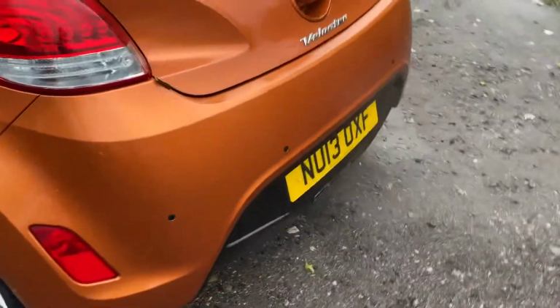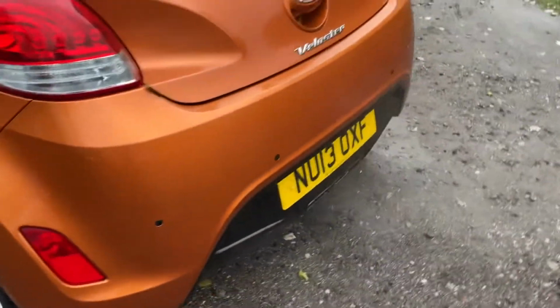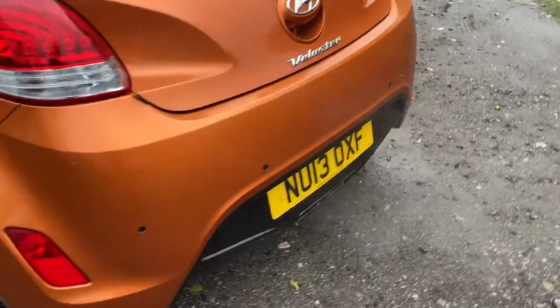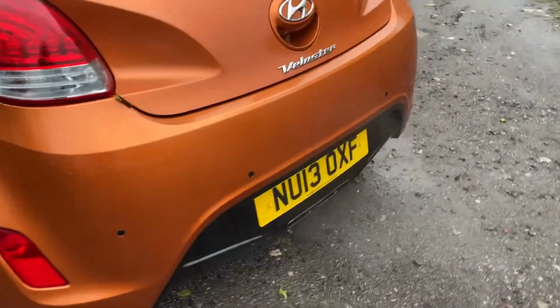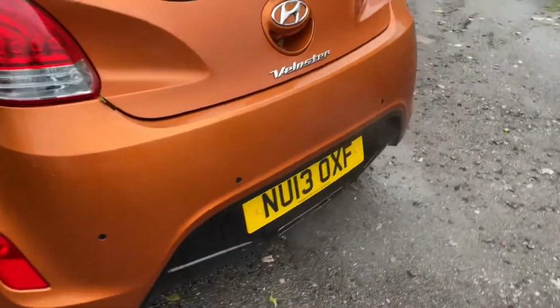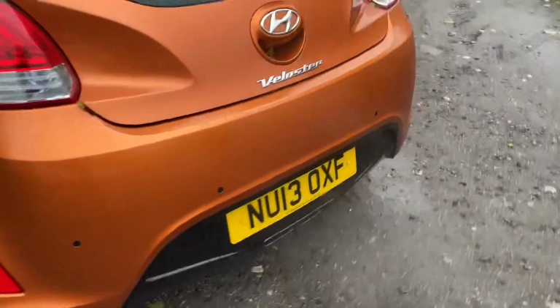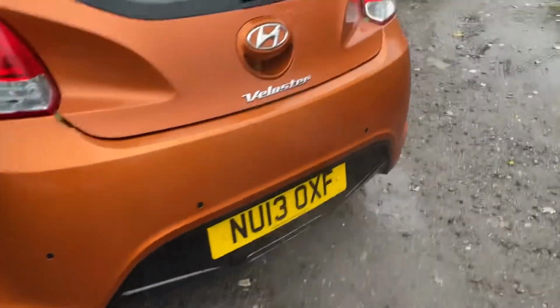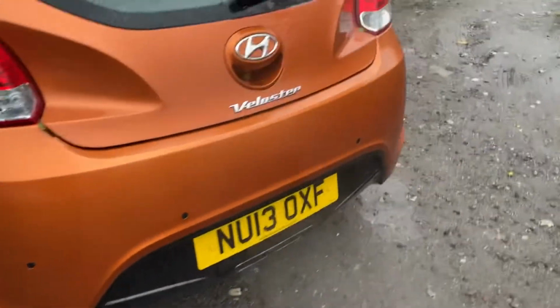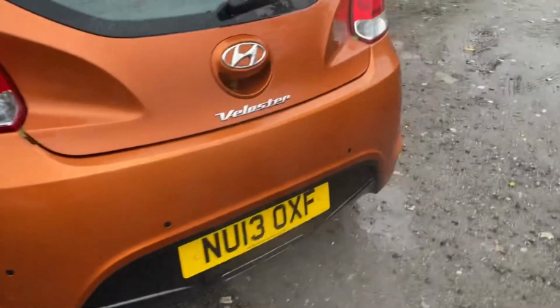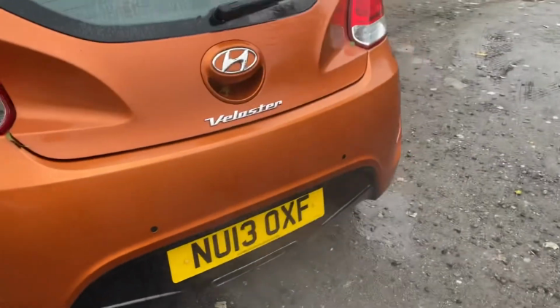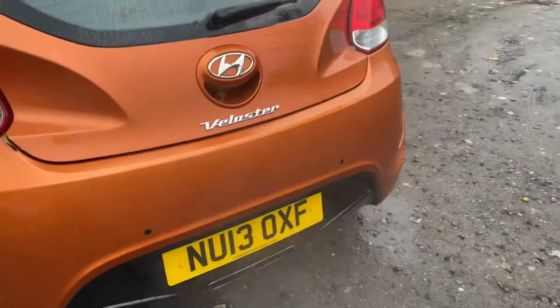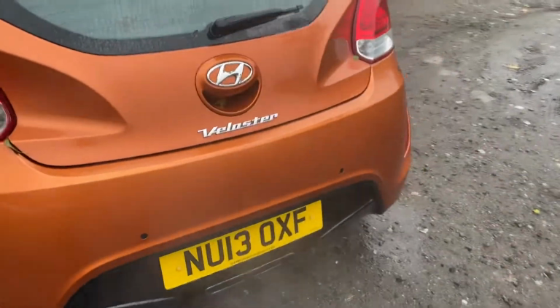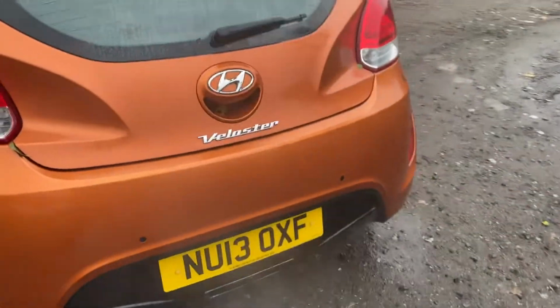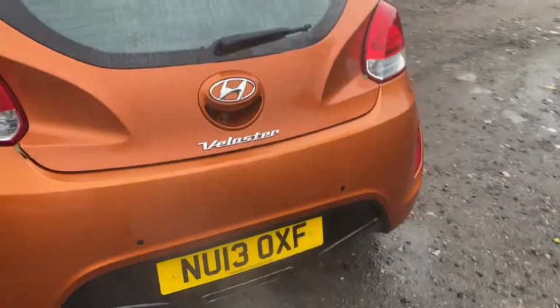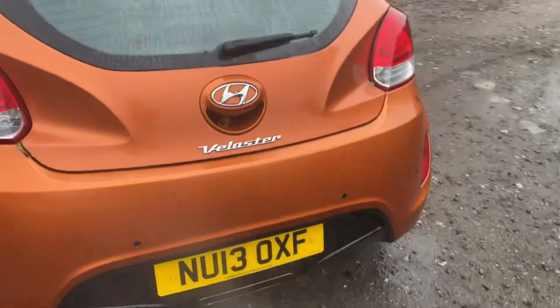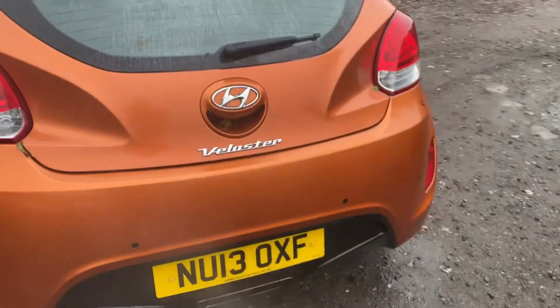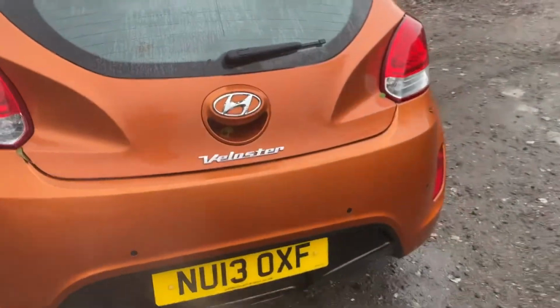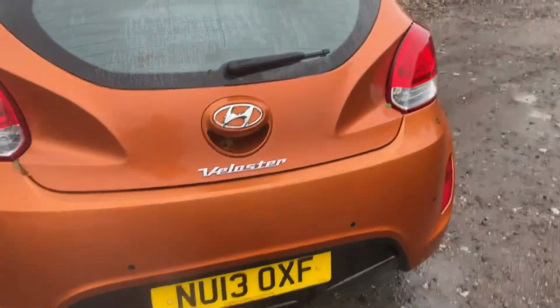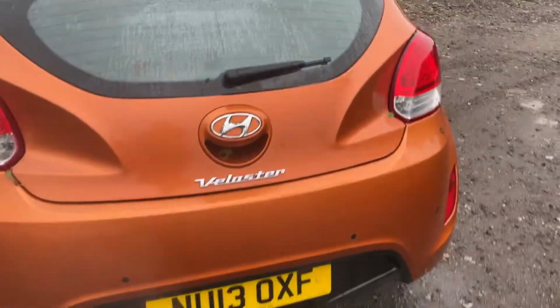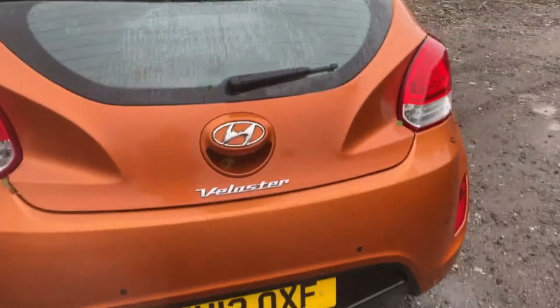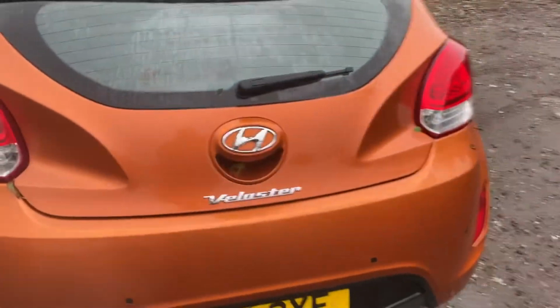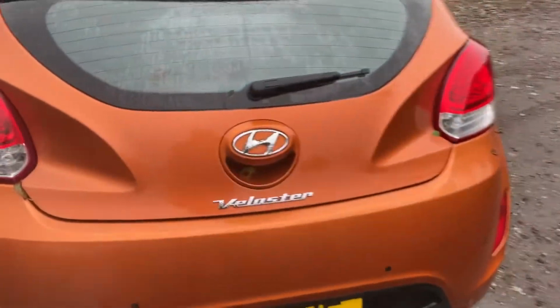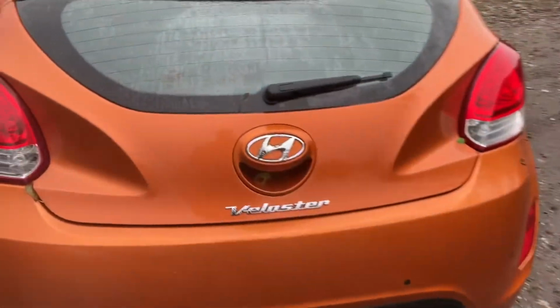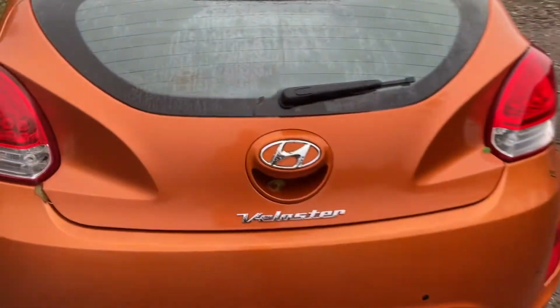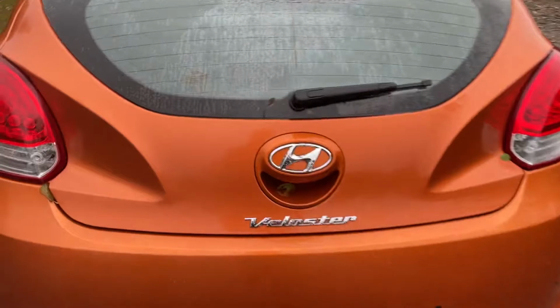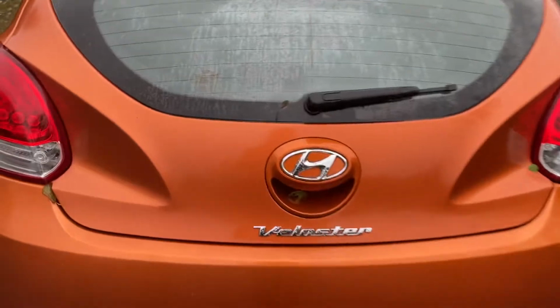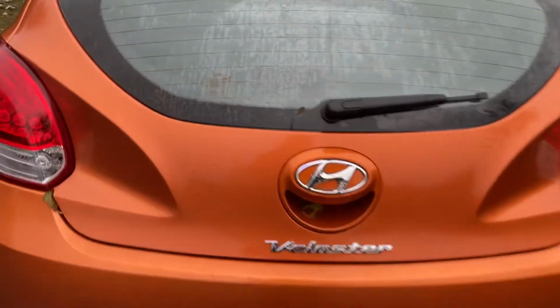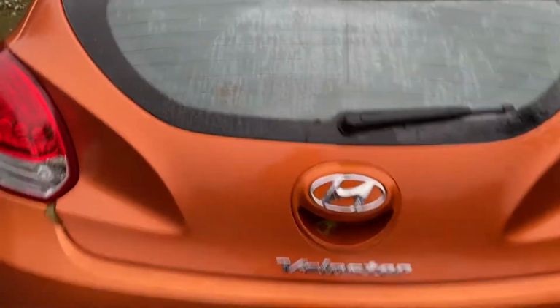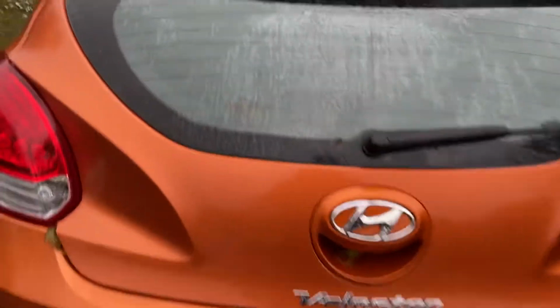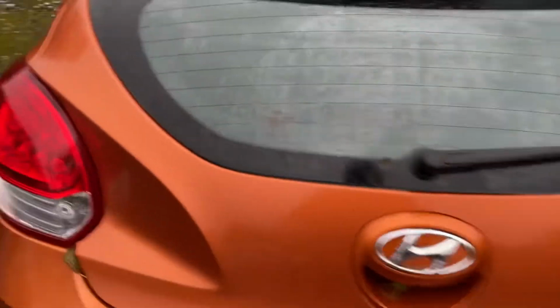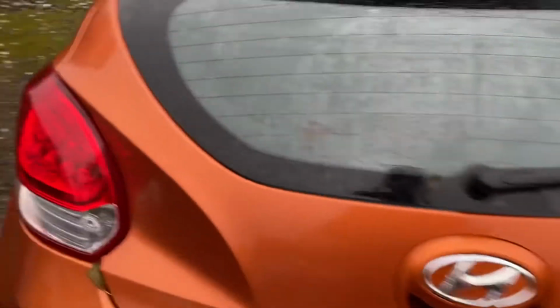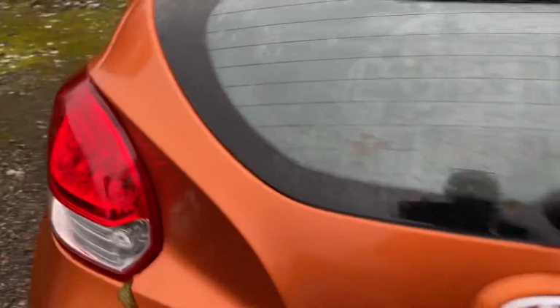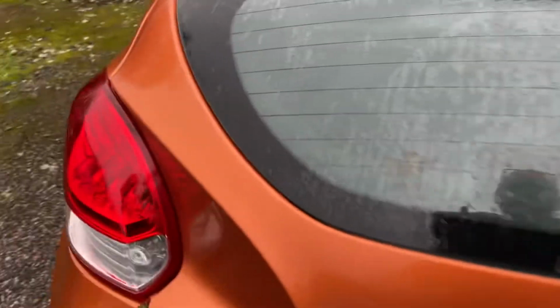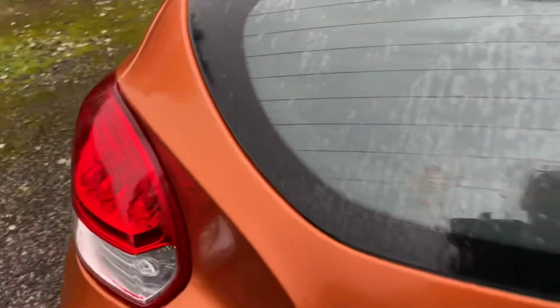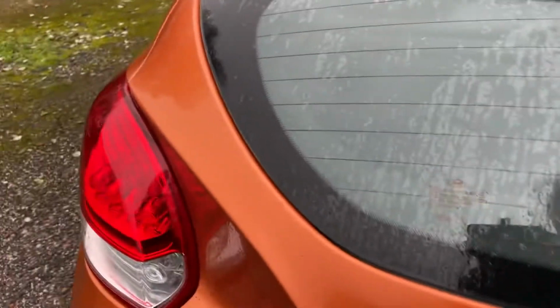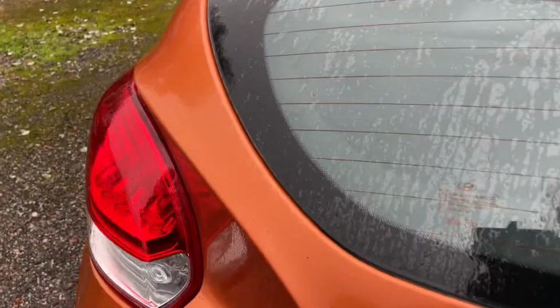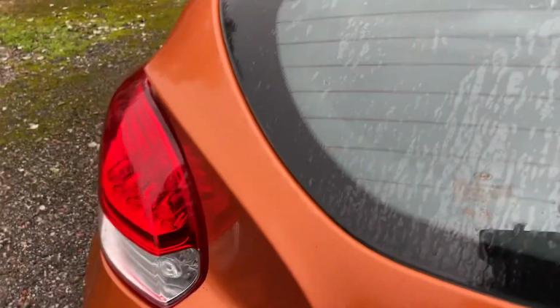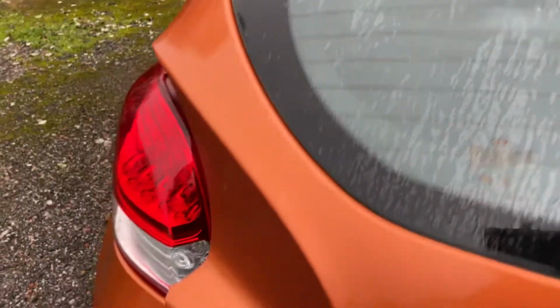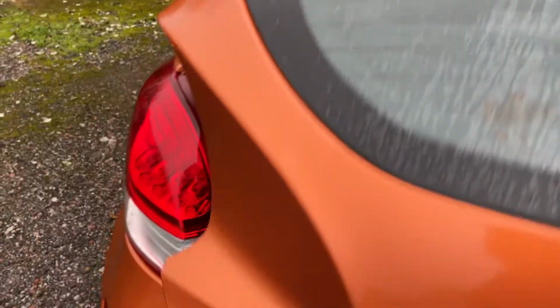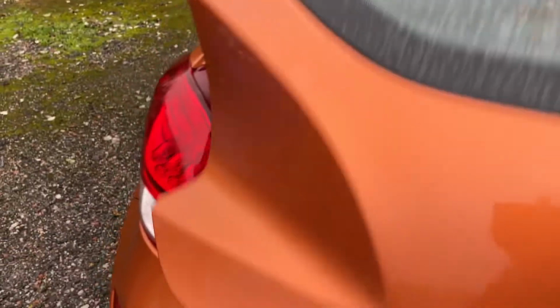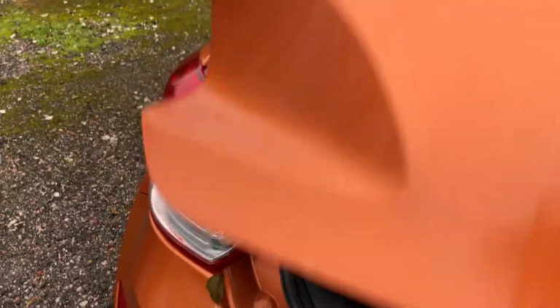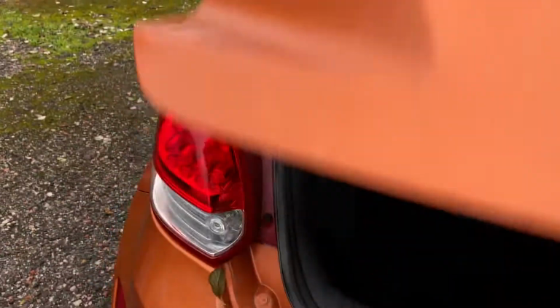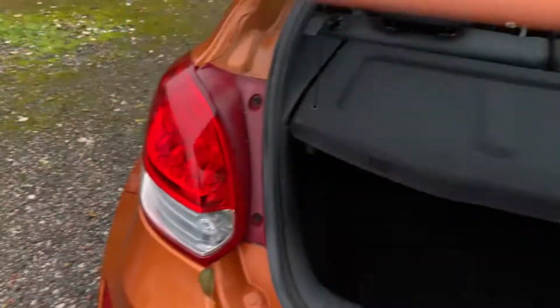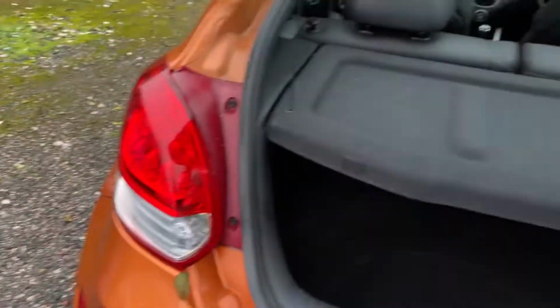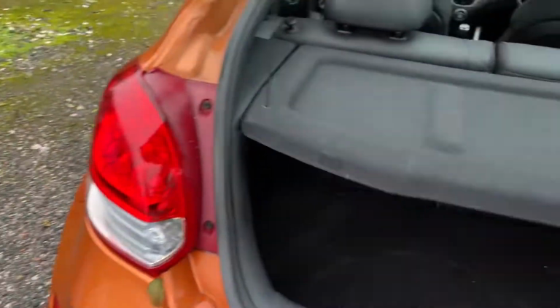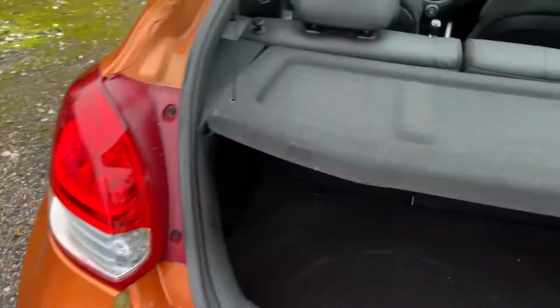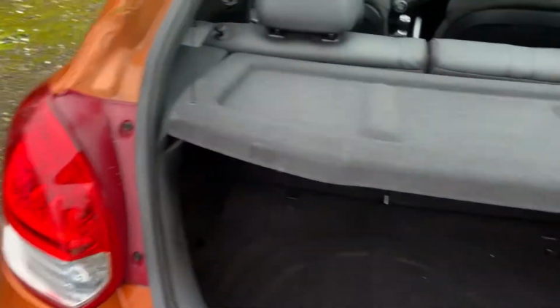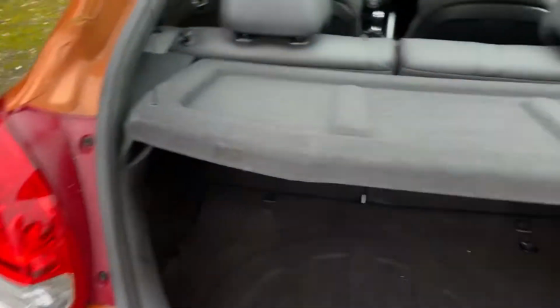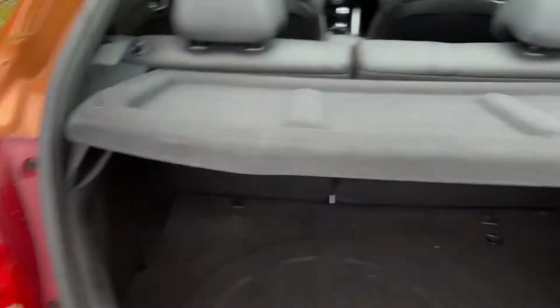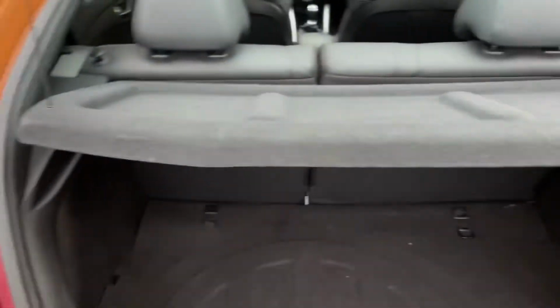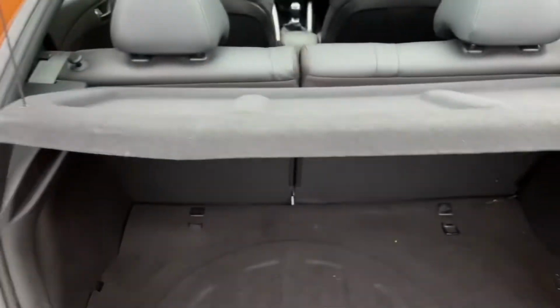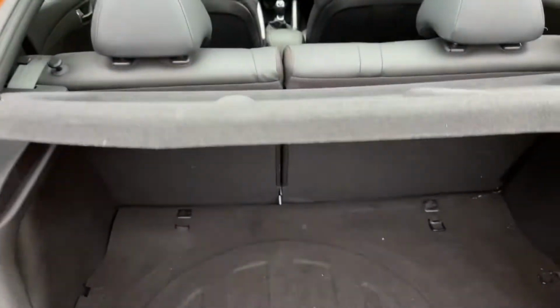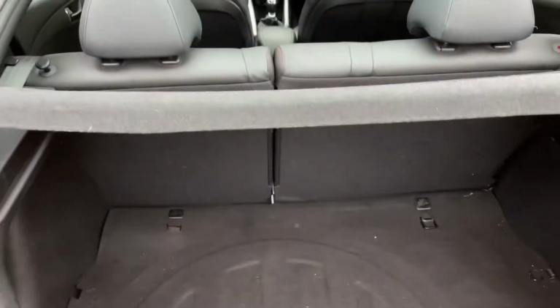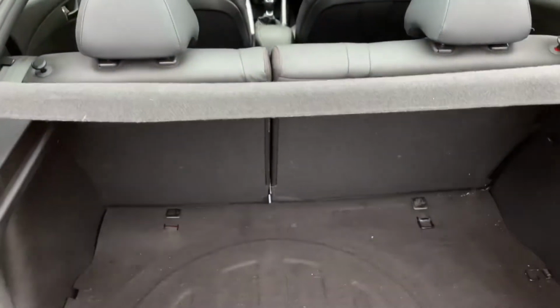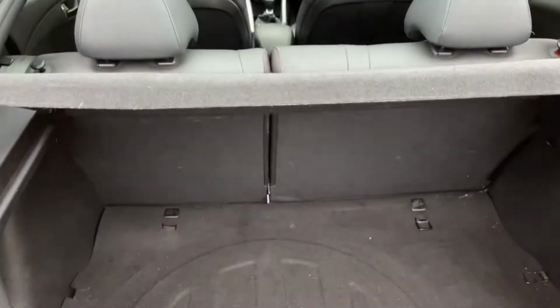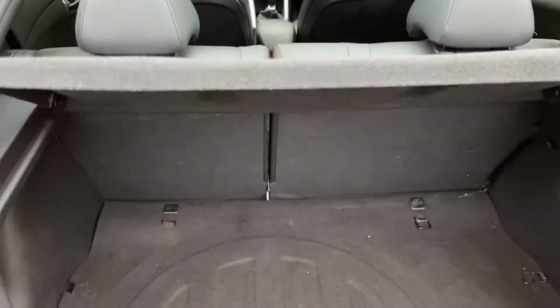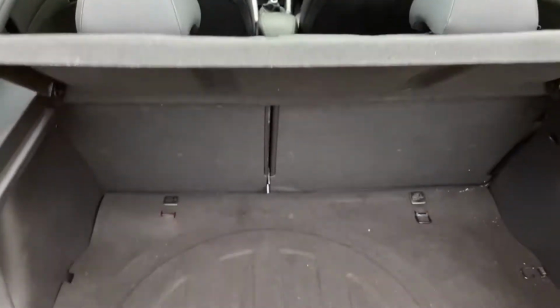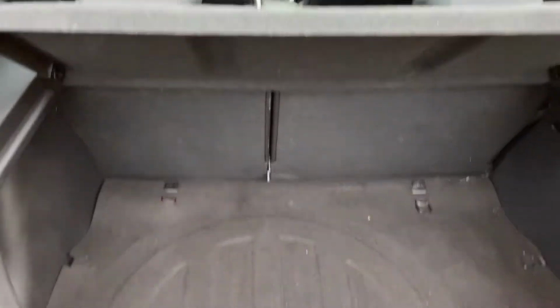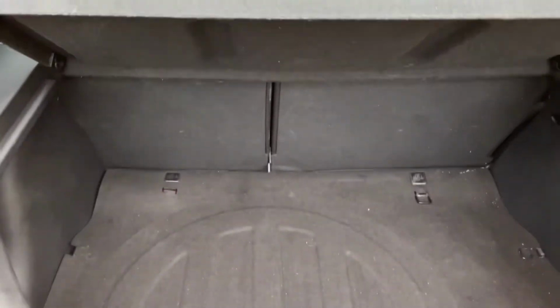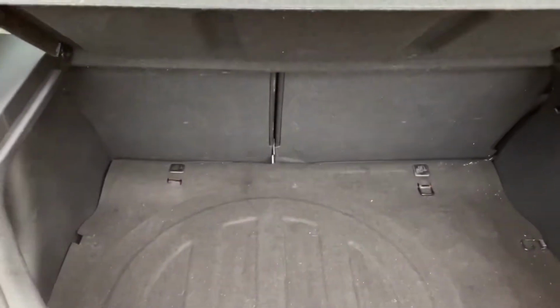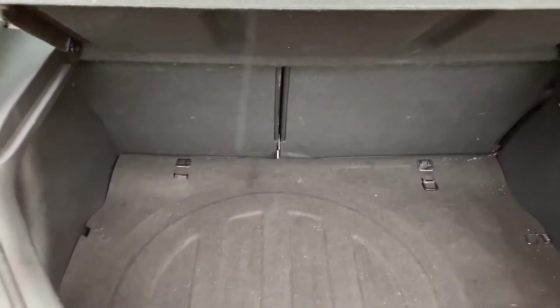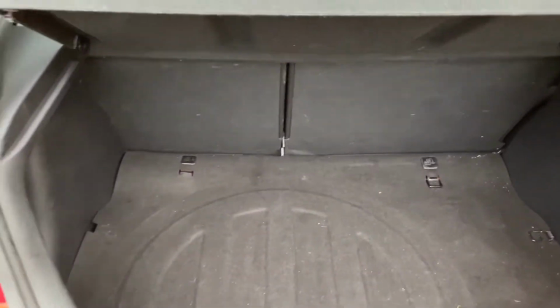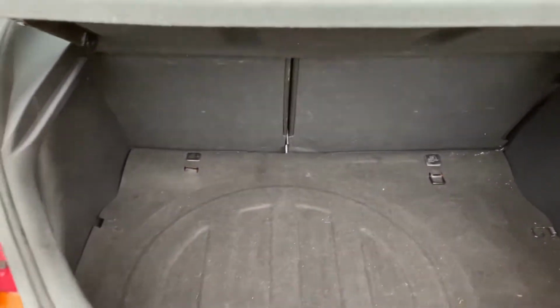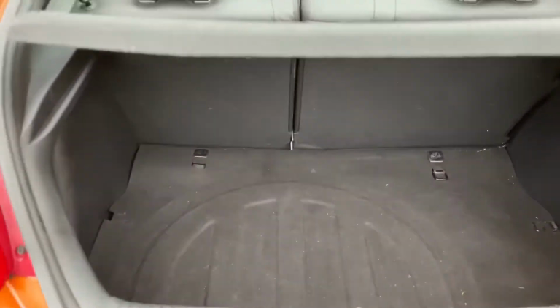There are parking sensors at the rear. The parcel shelf is all in place.